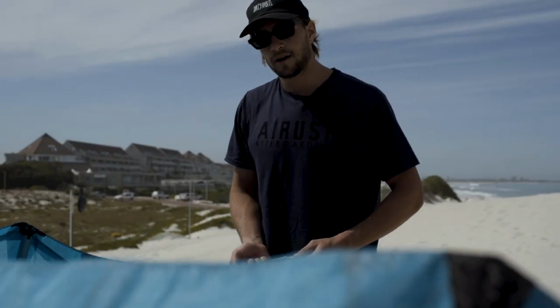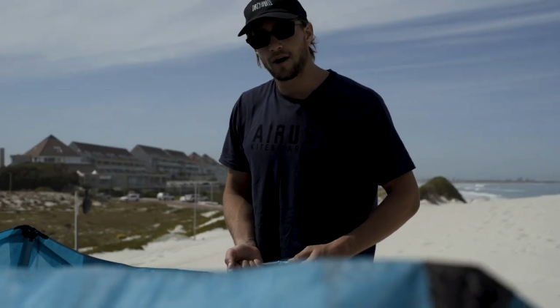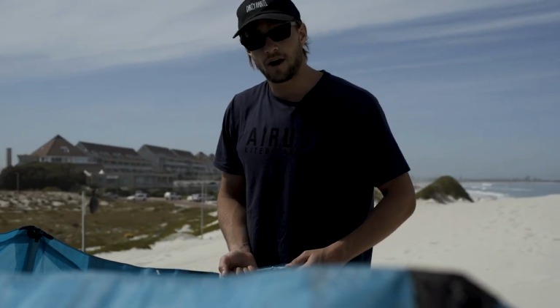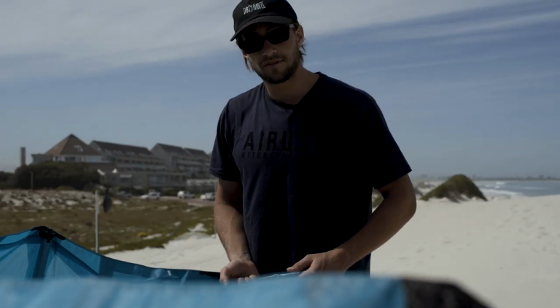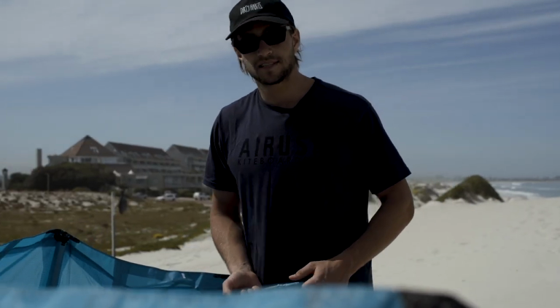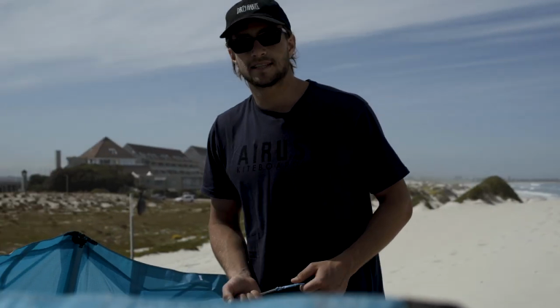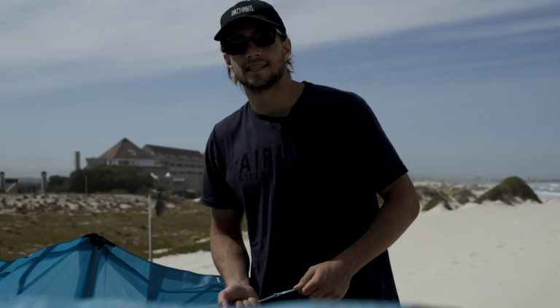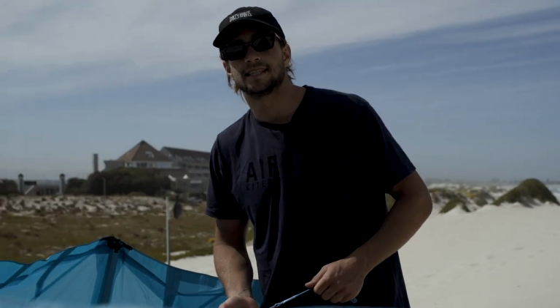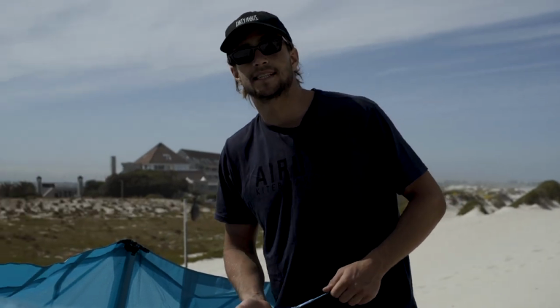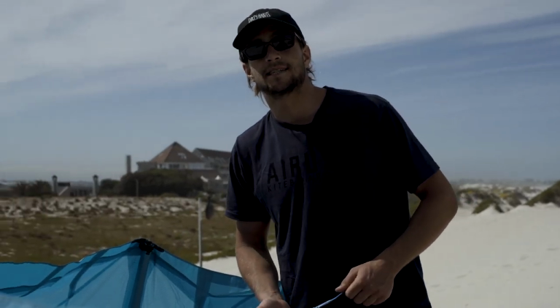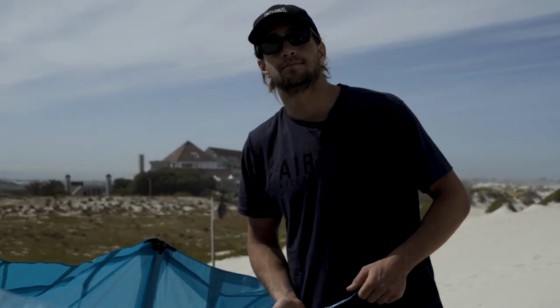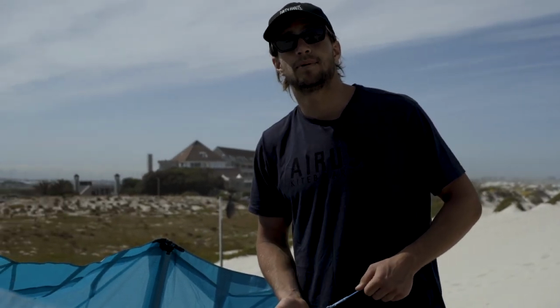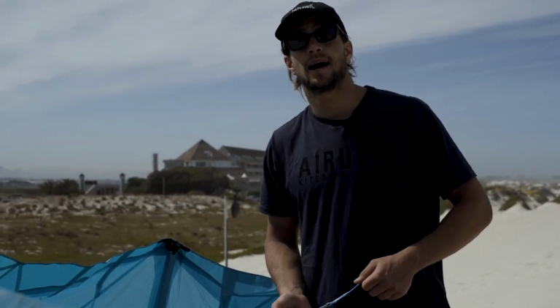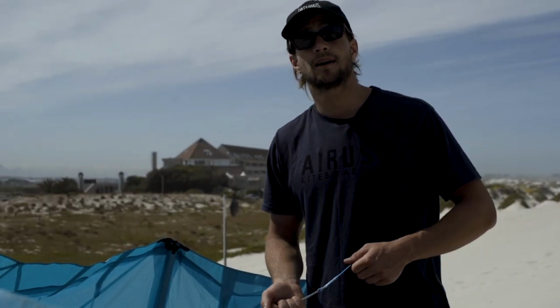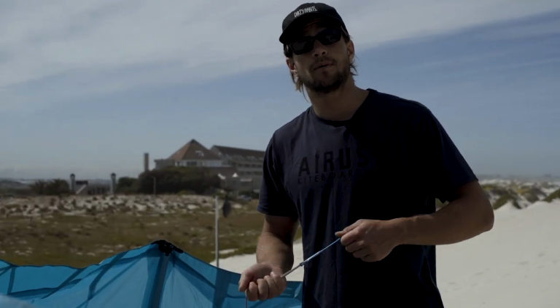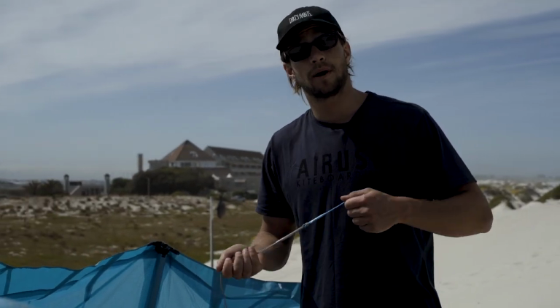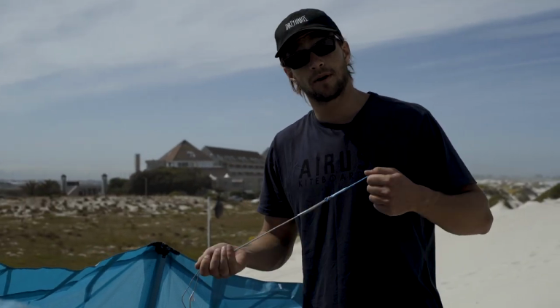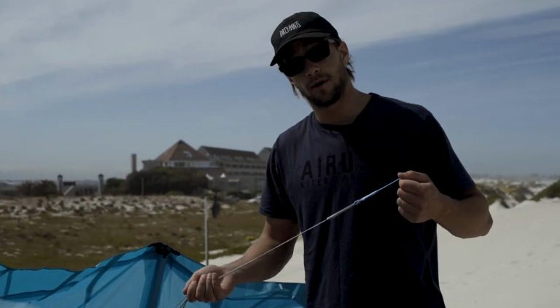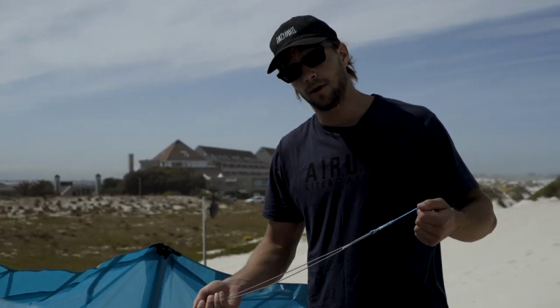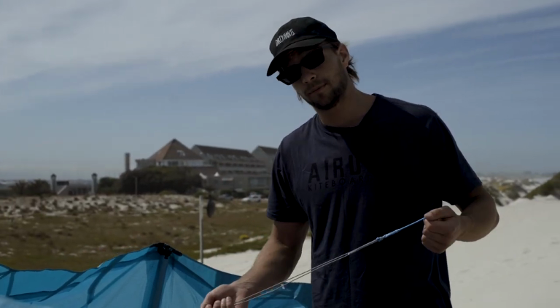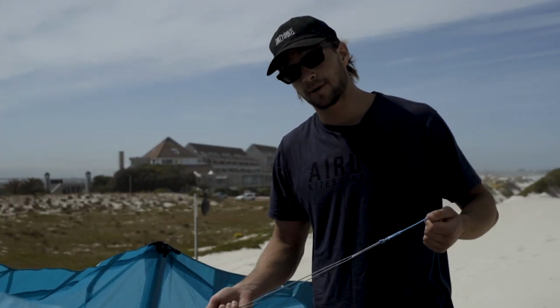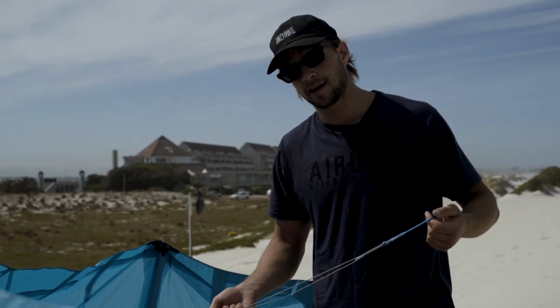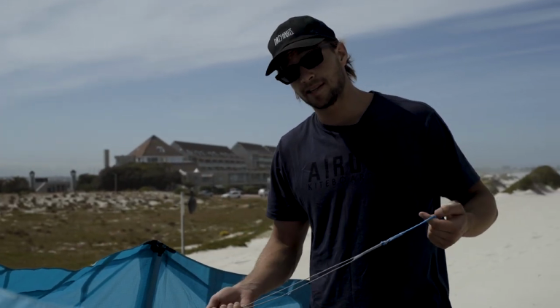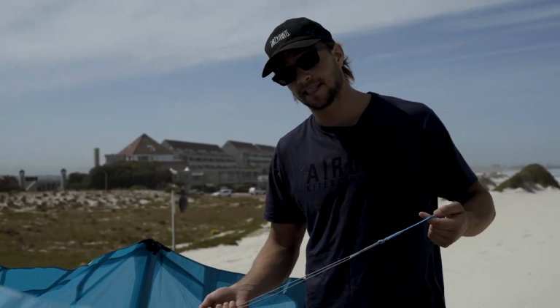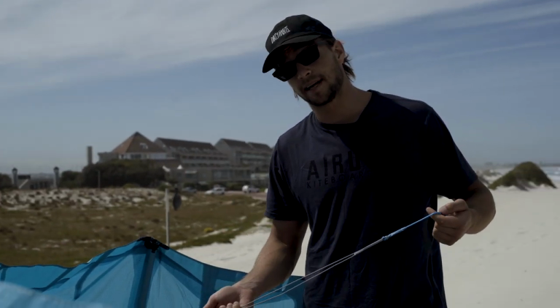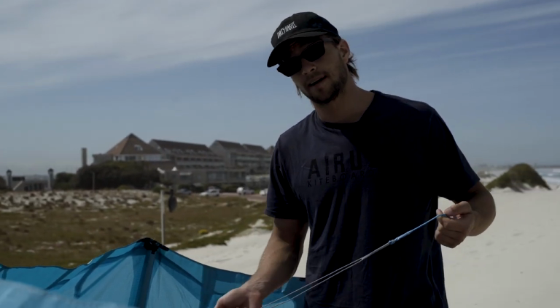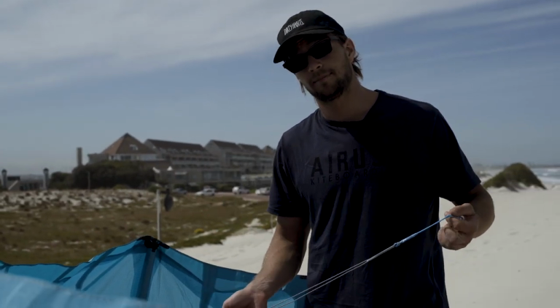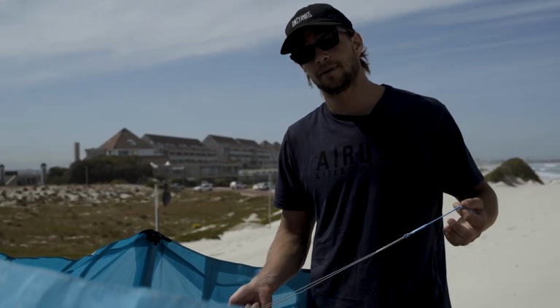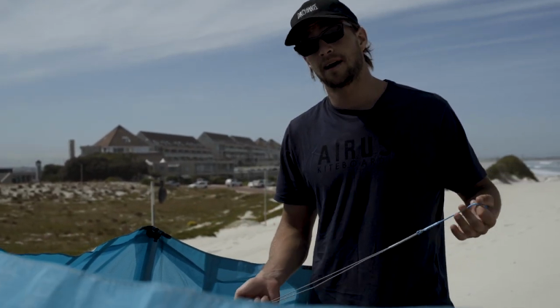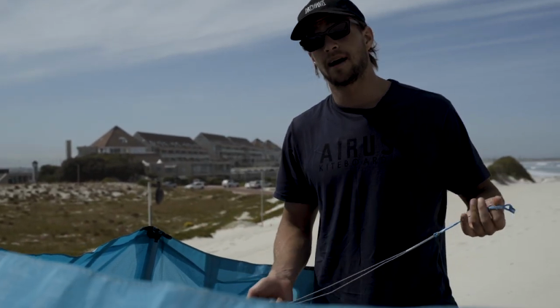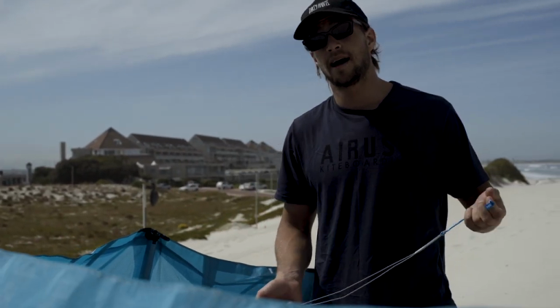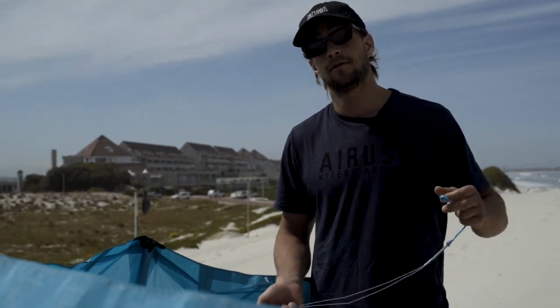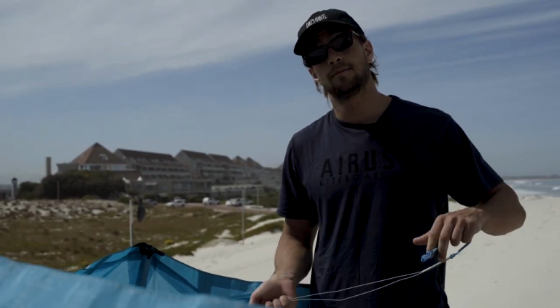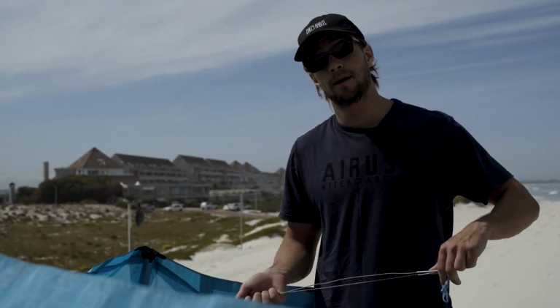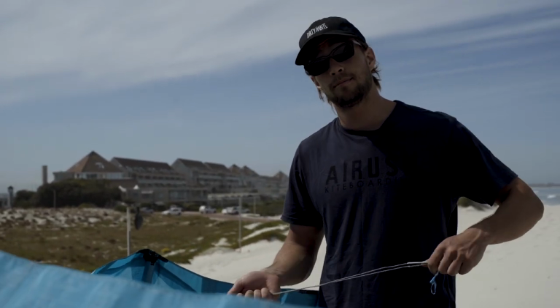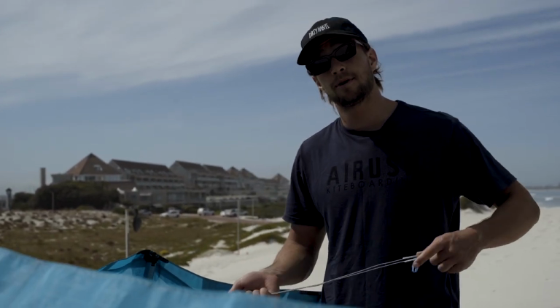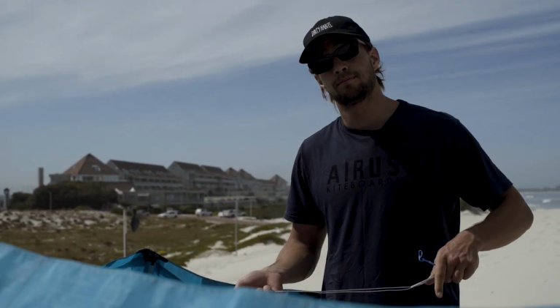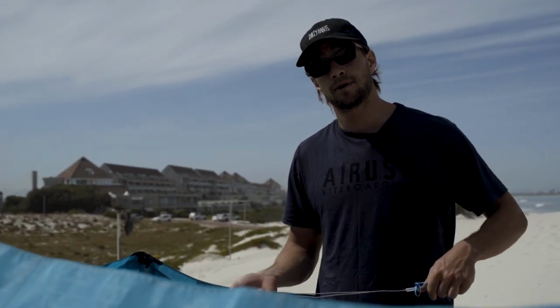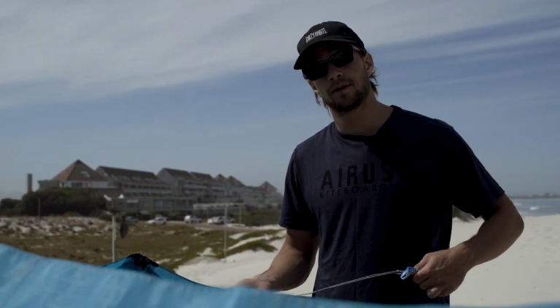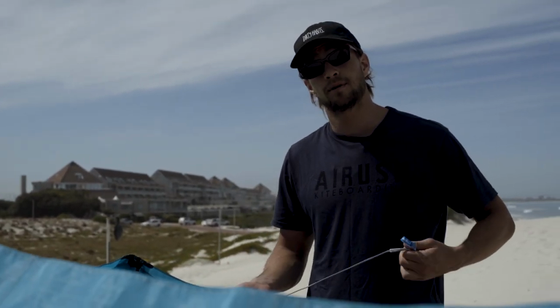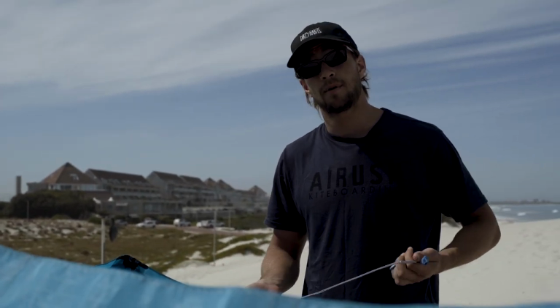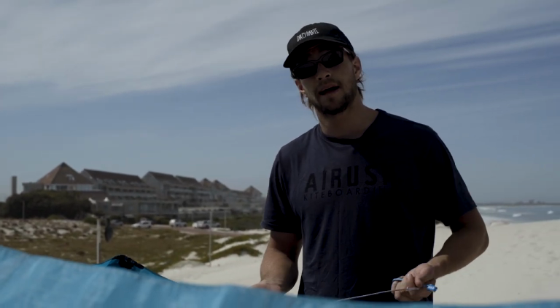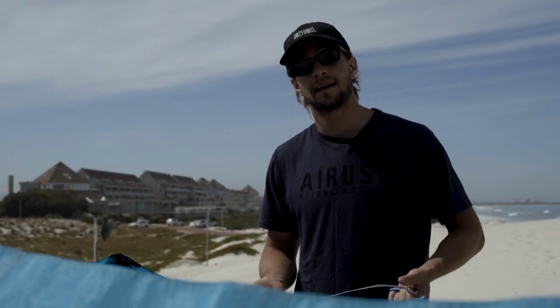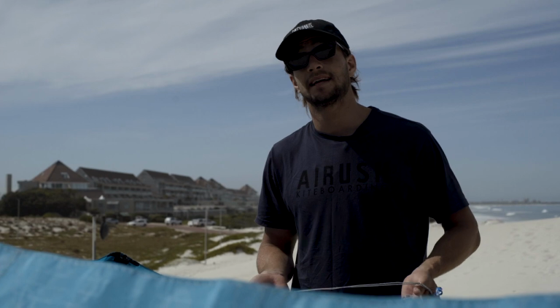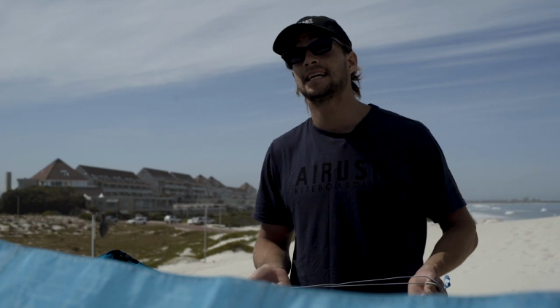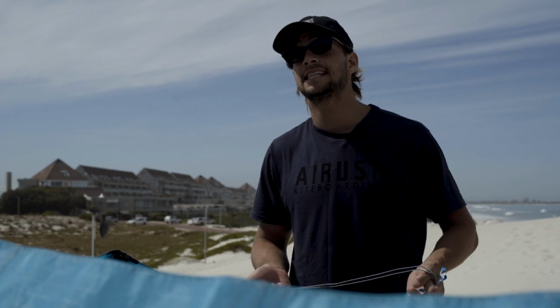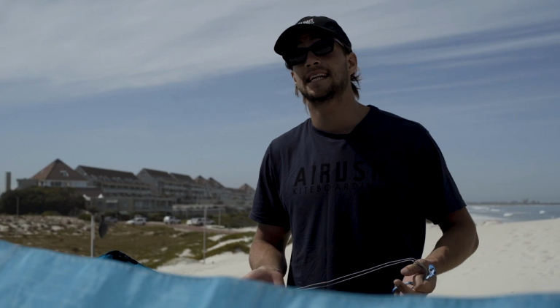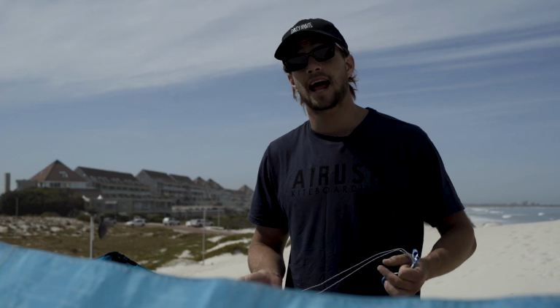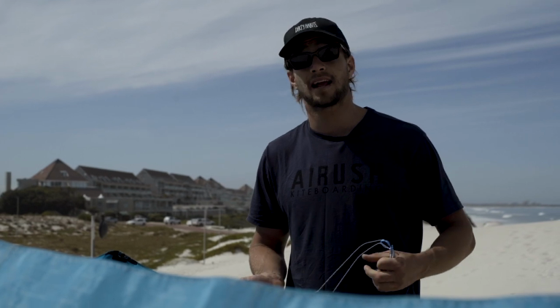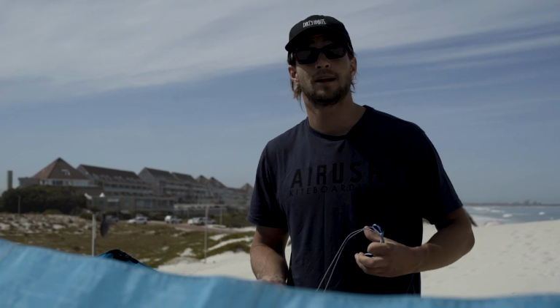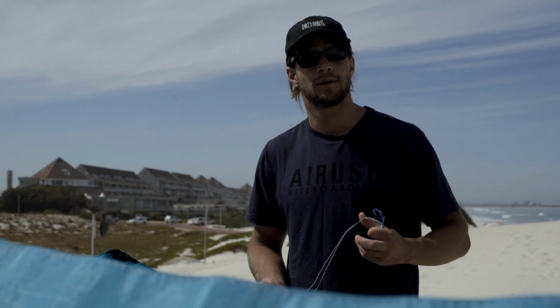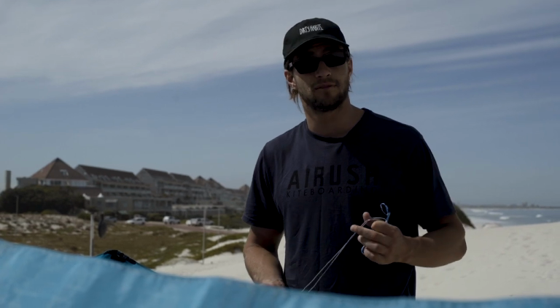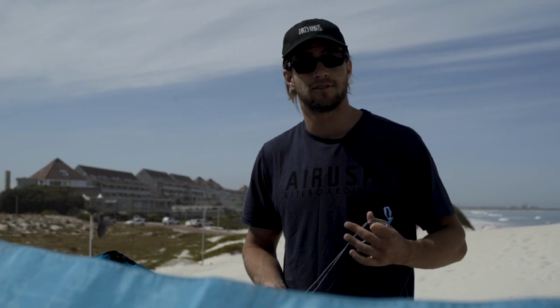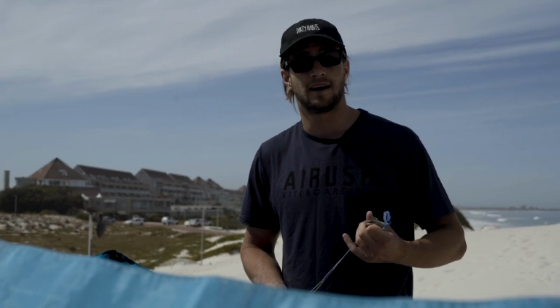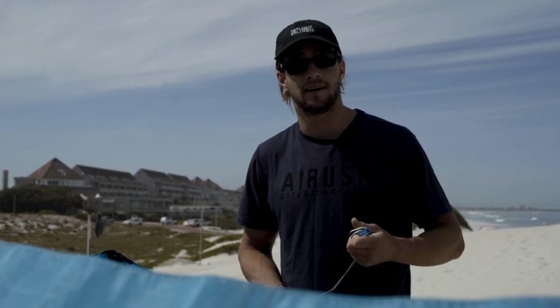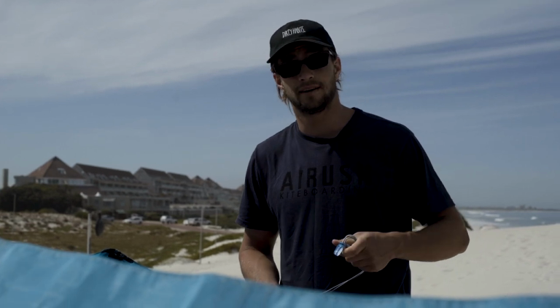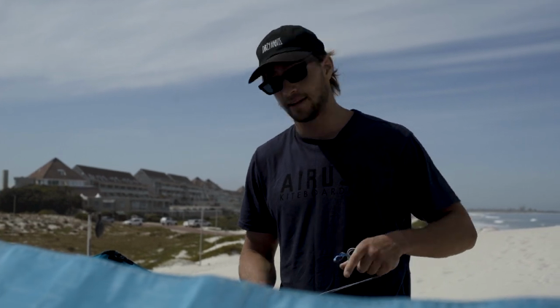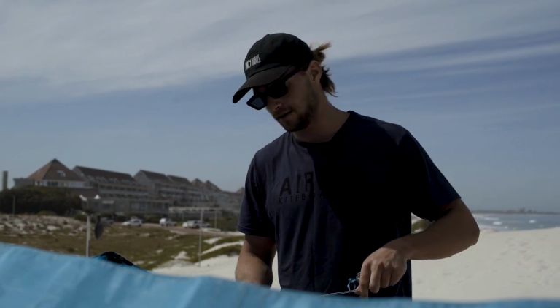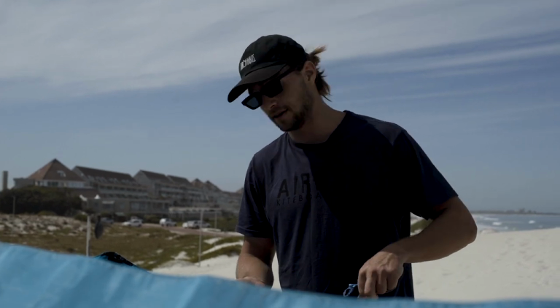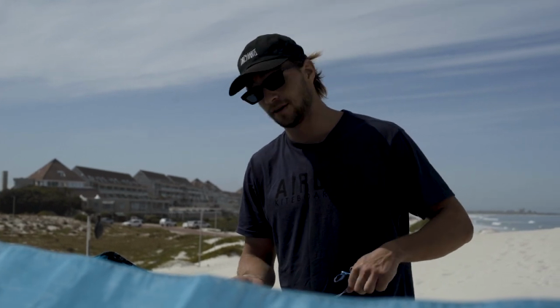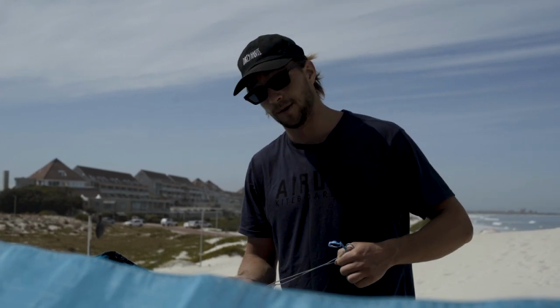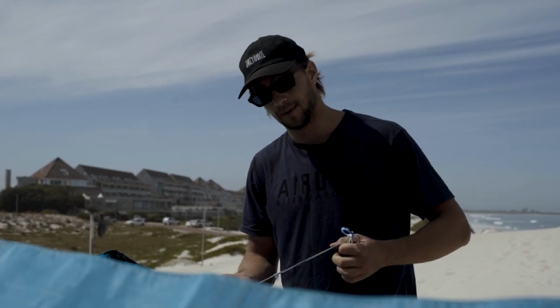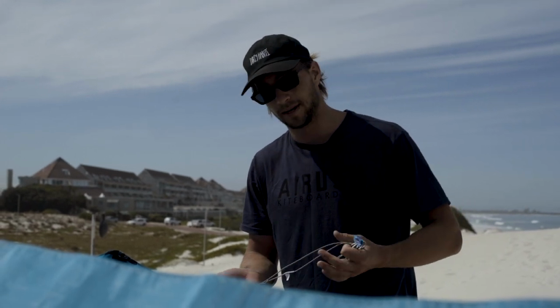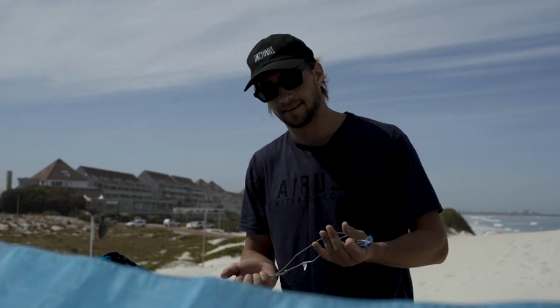After this, pack away your old bridle setup and remember to put it away exactly where you found the new one.